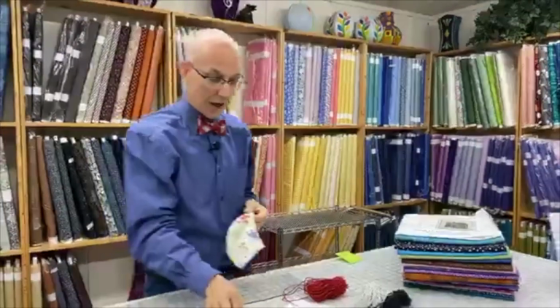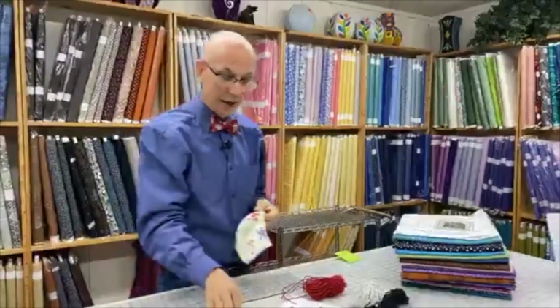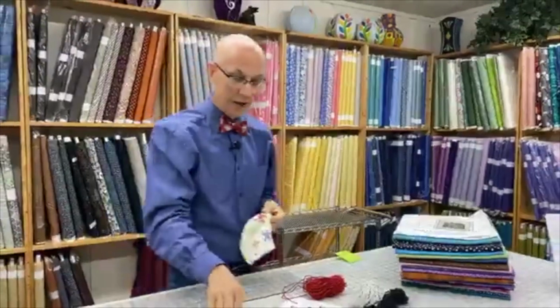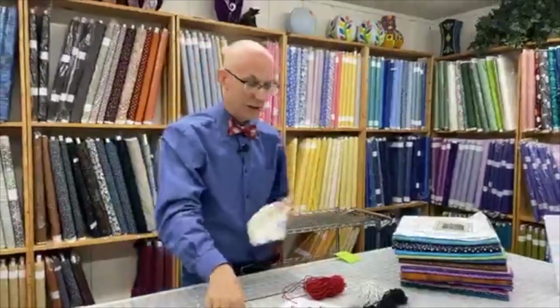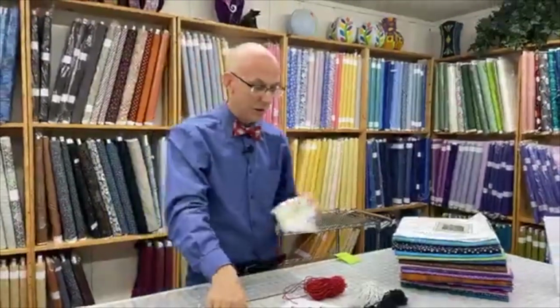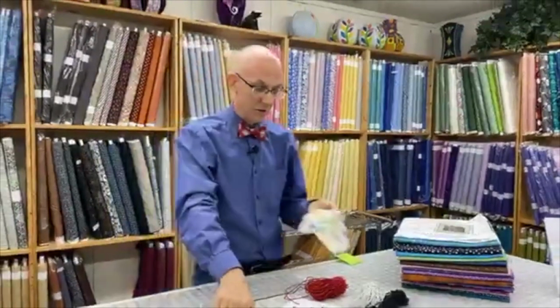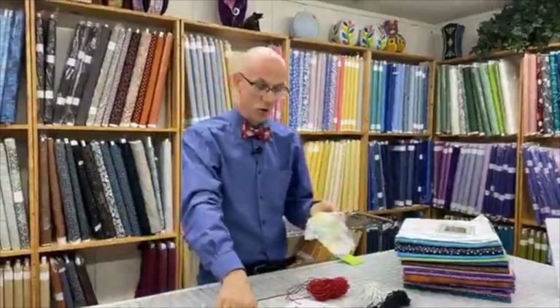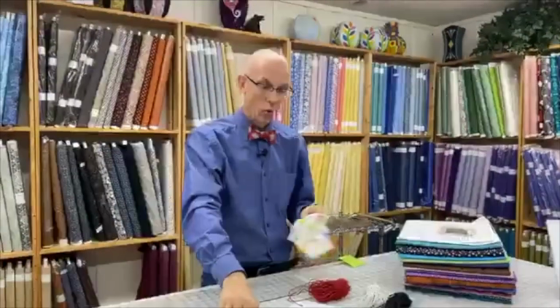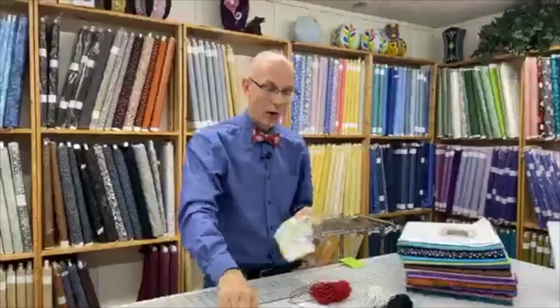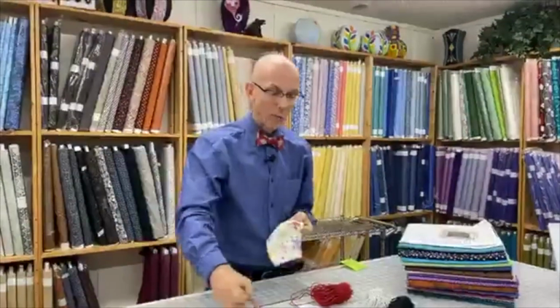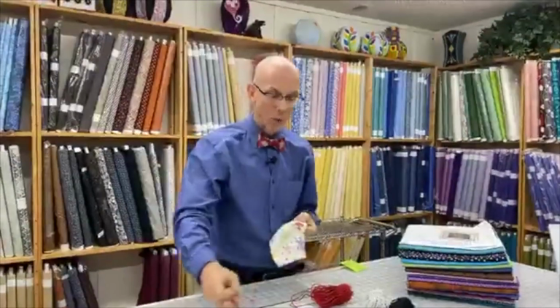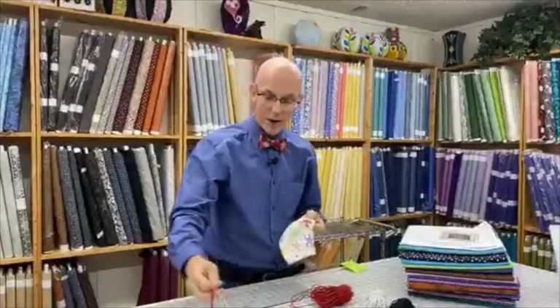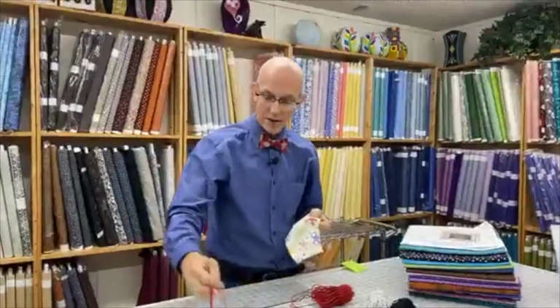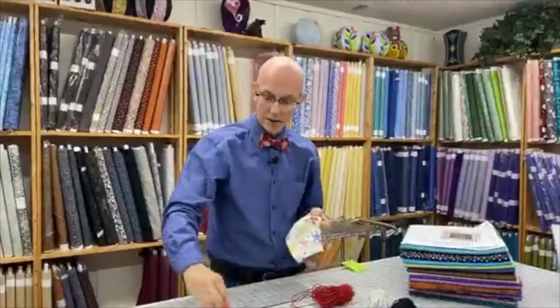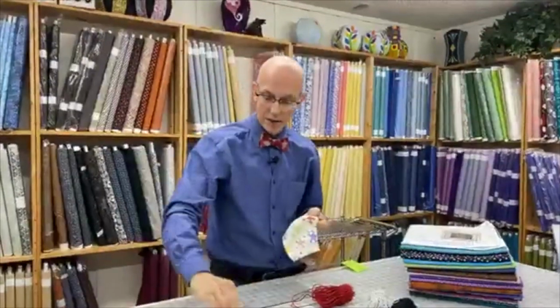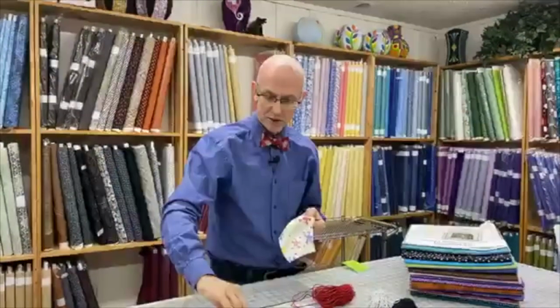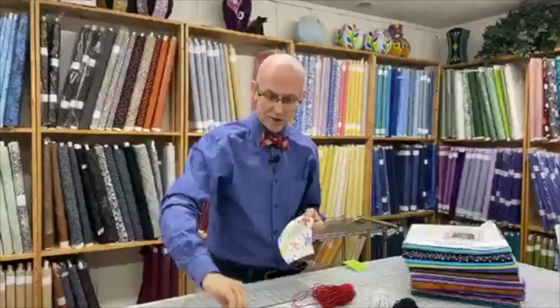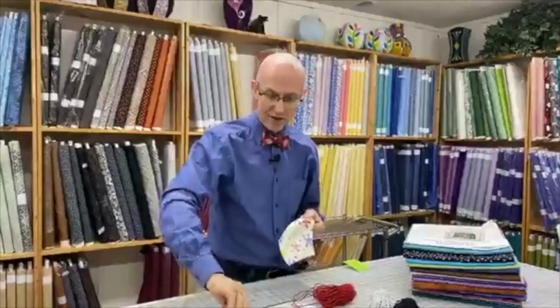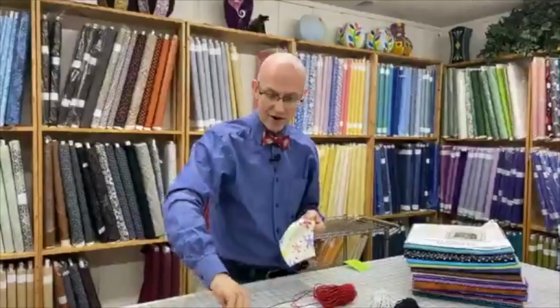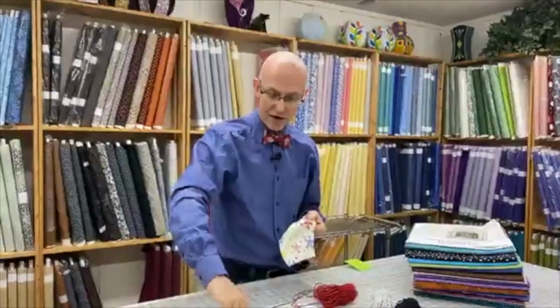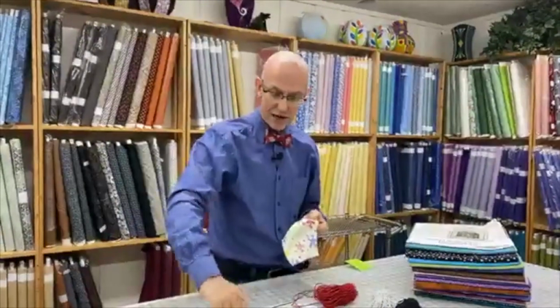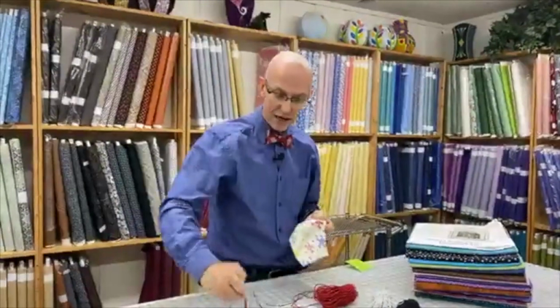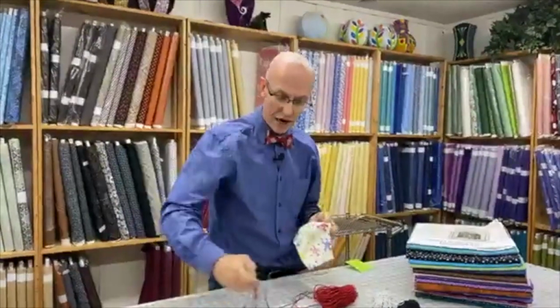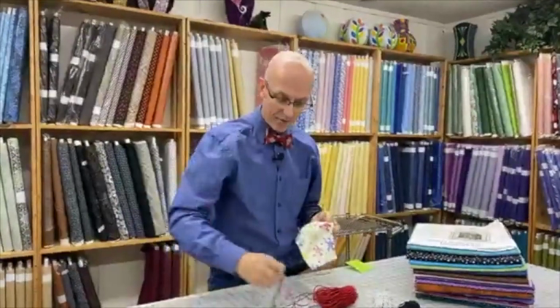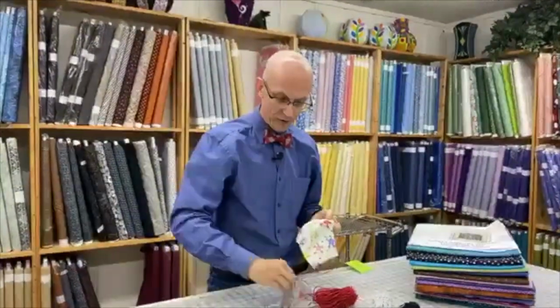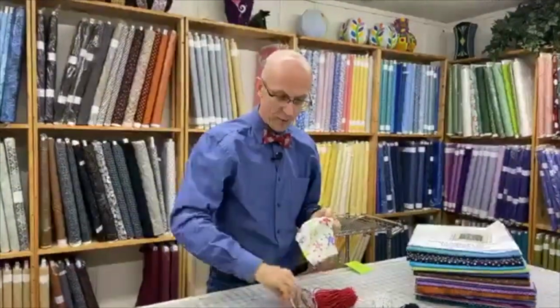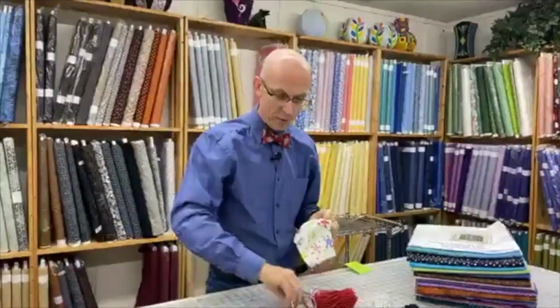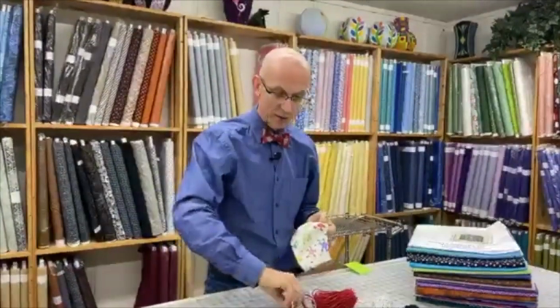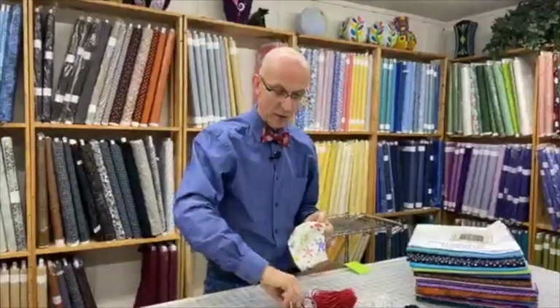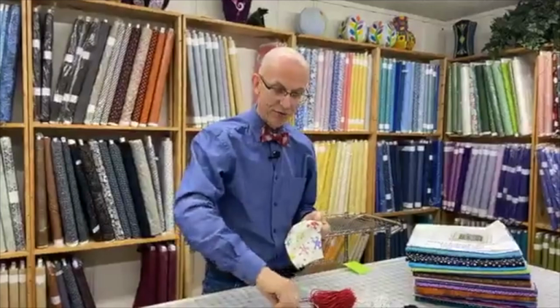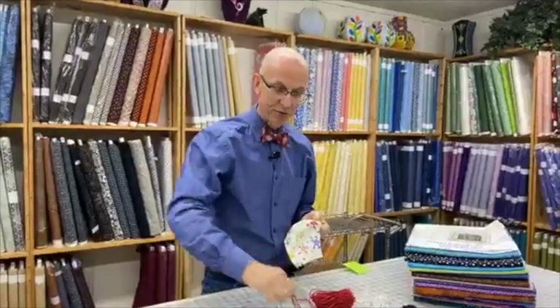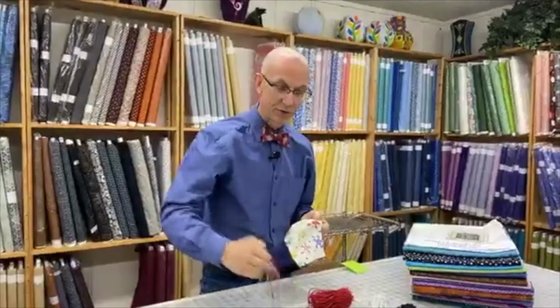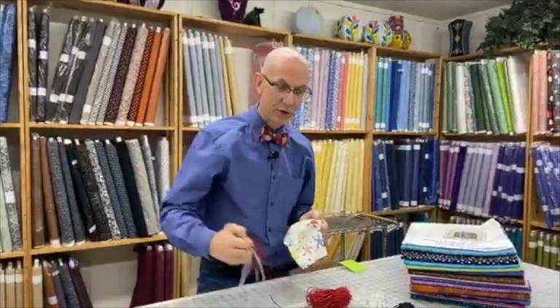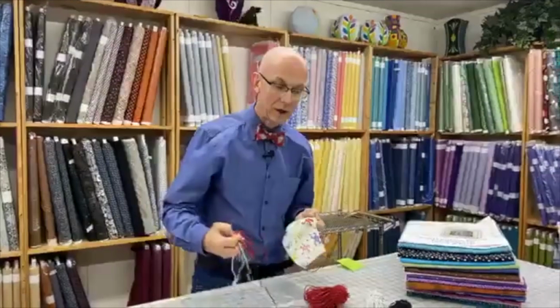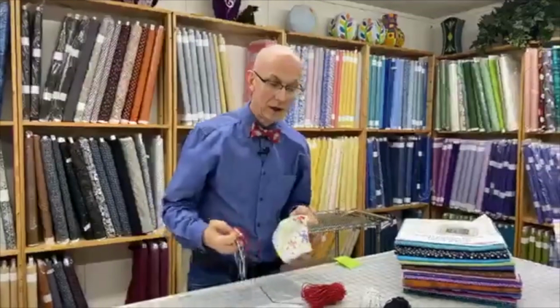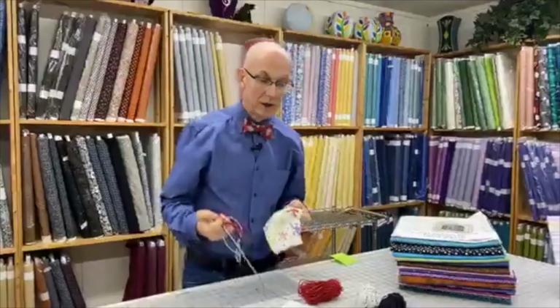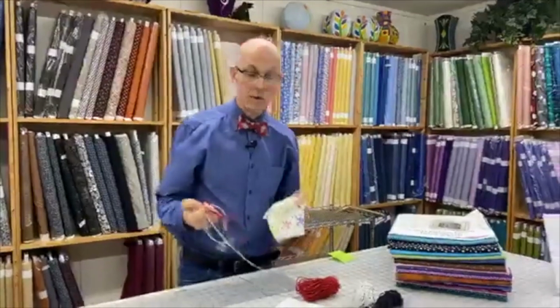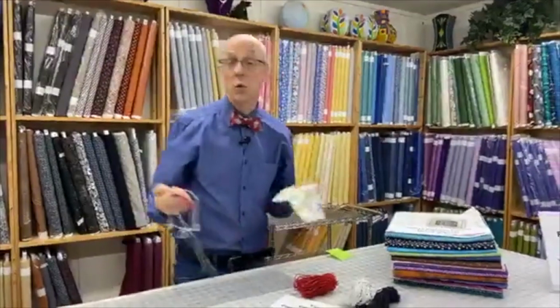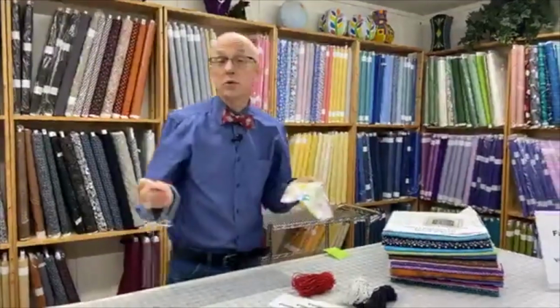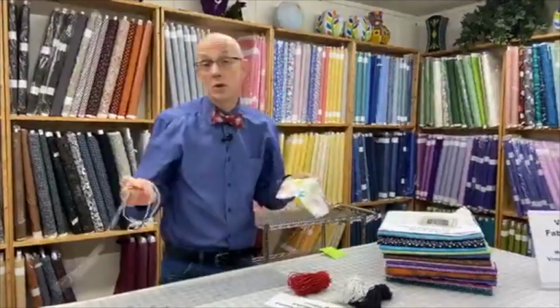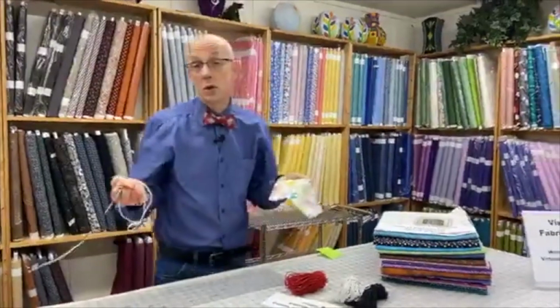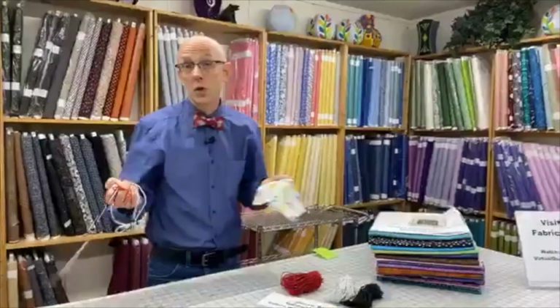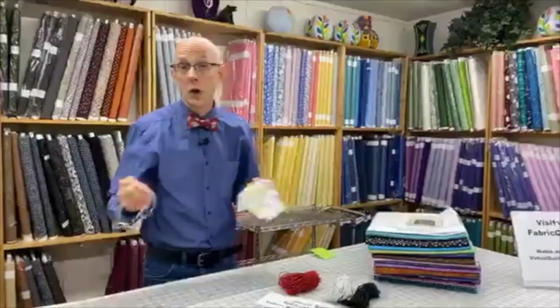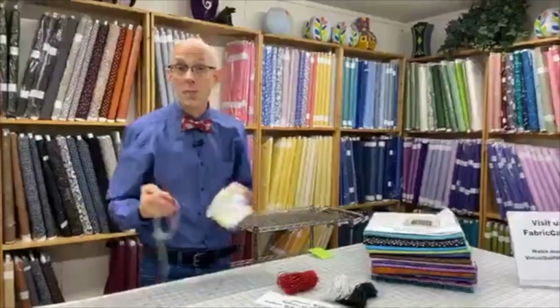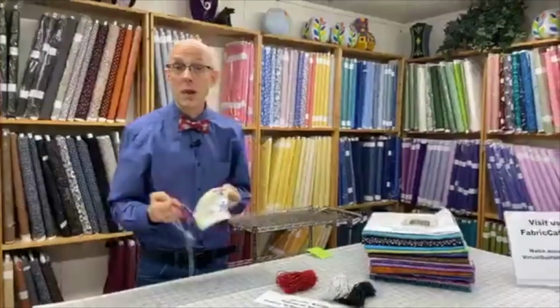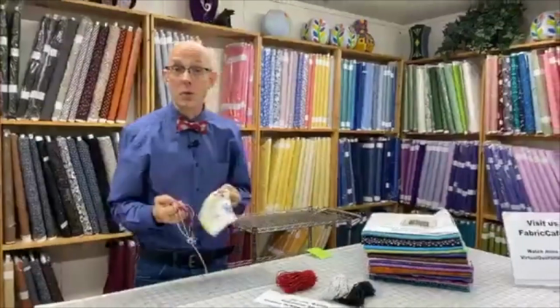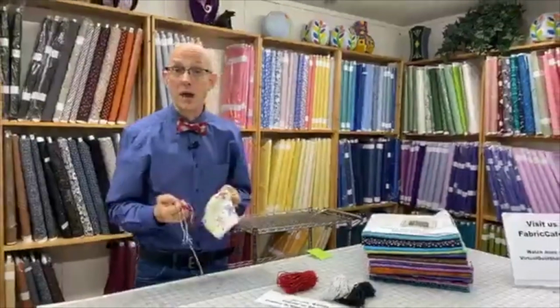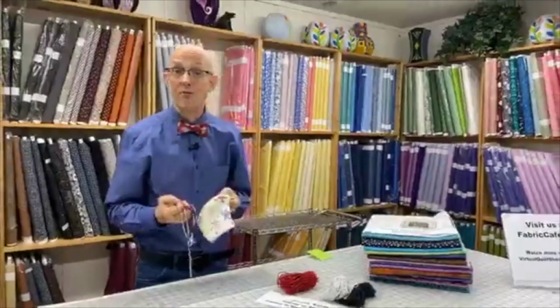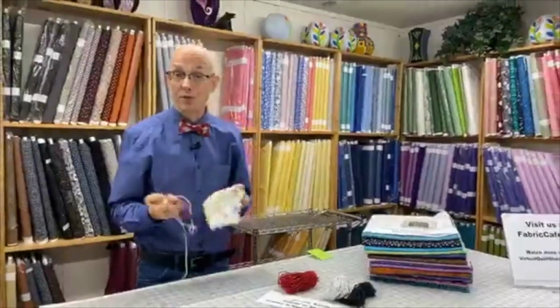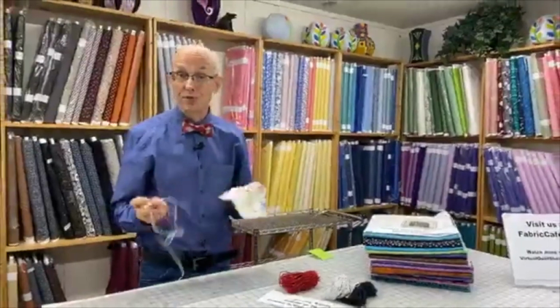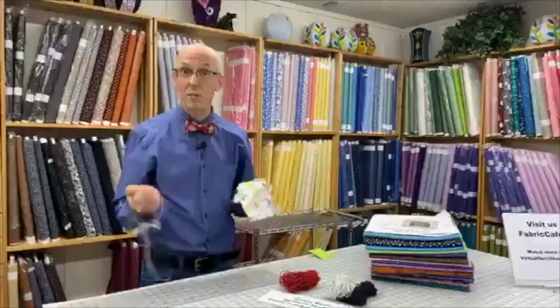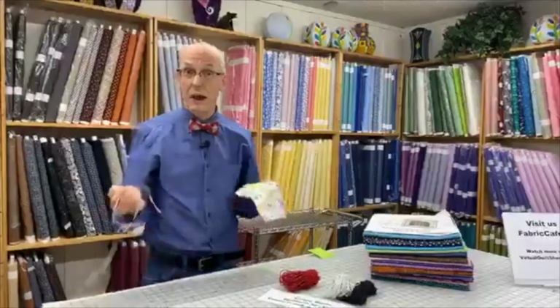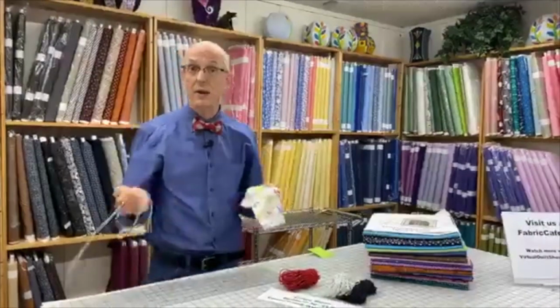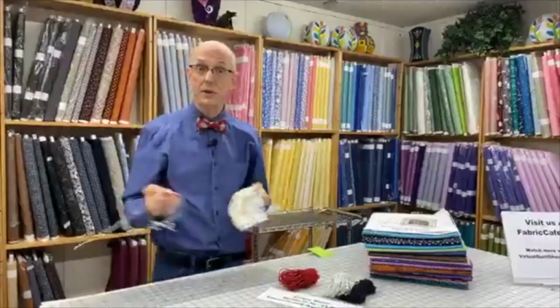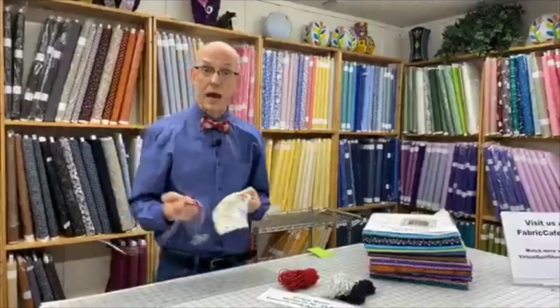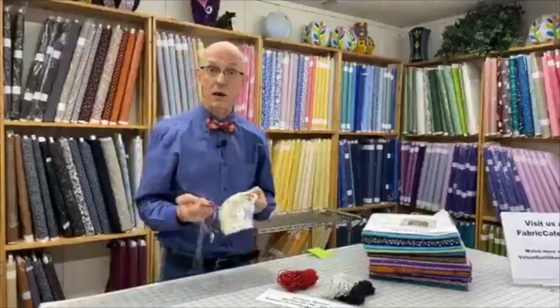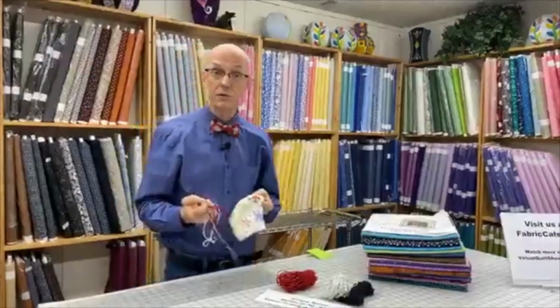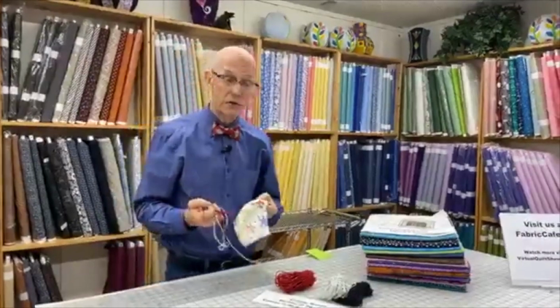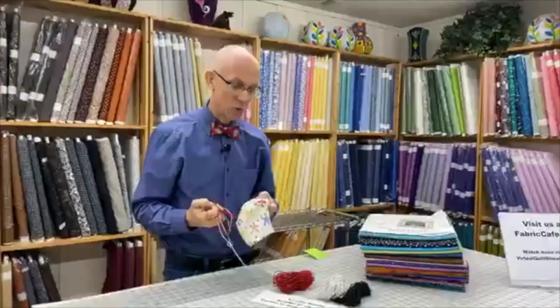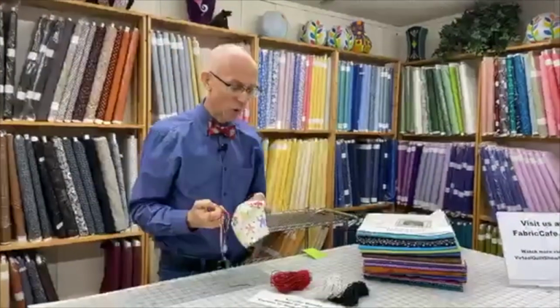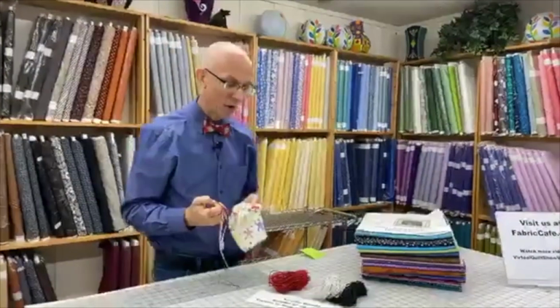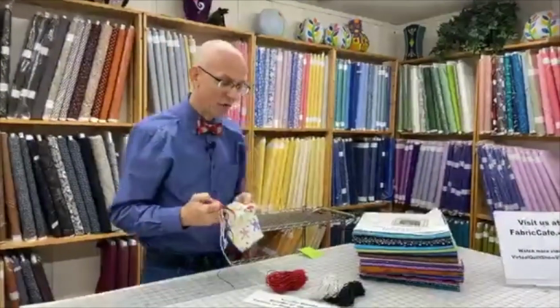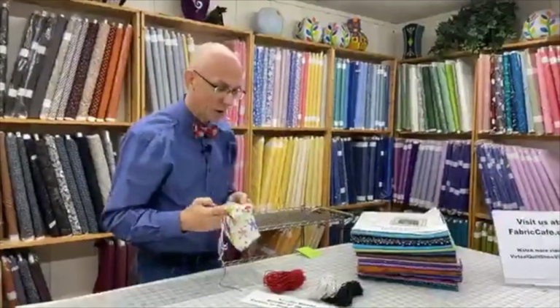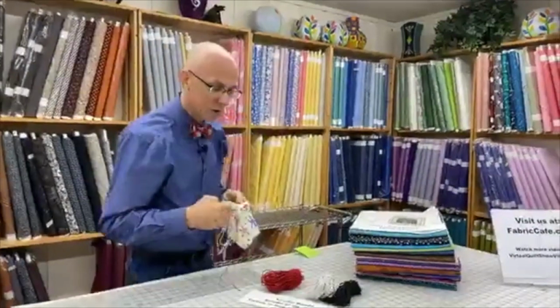Again, great price on these at $5.99 for that bundle of 50. Essentially you're going to be able to make 50 masks out of each one of those.